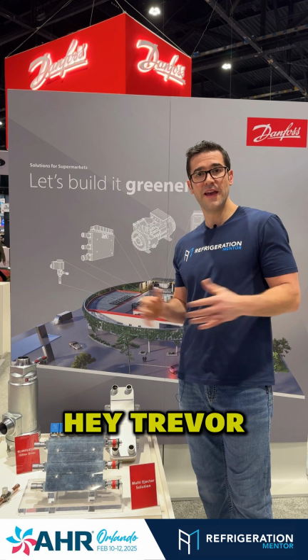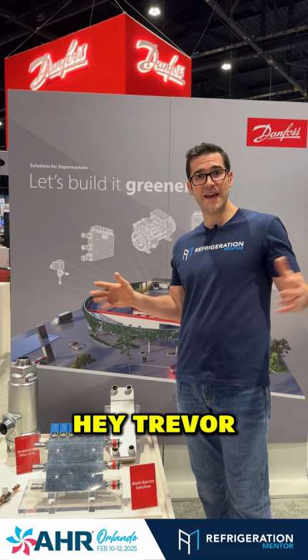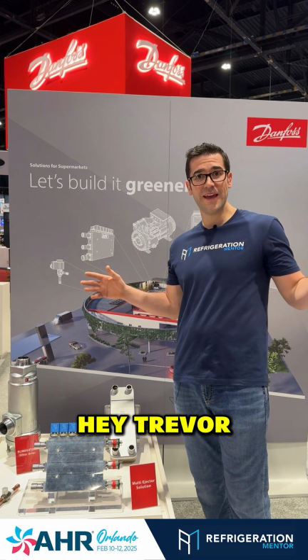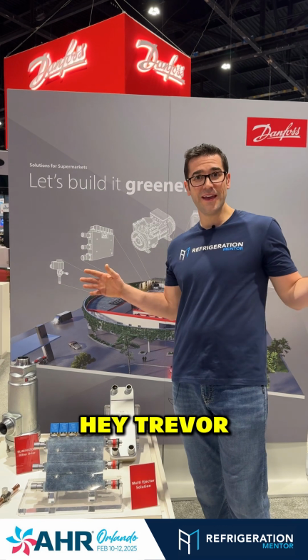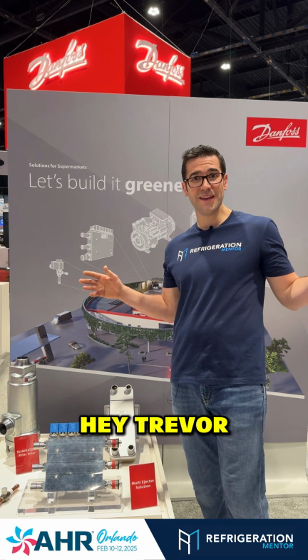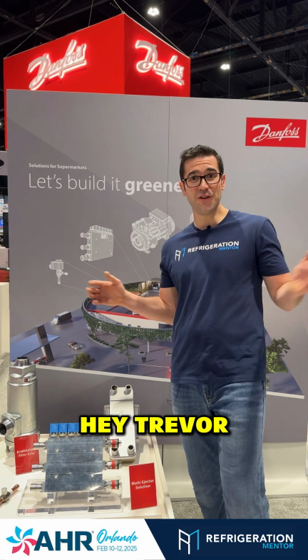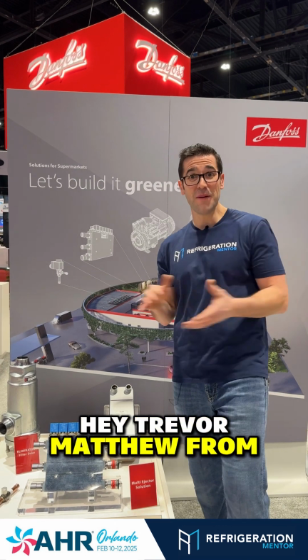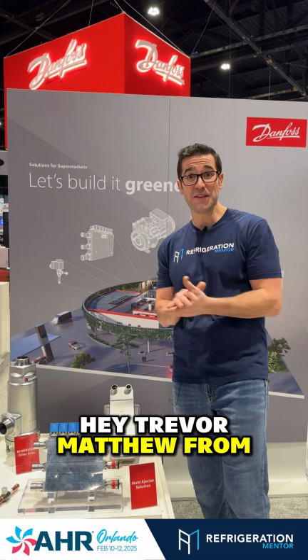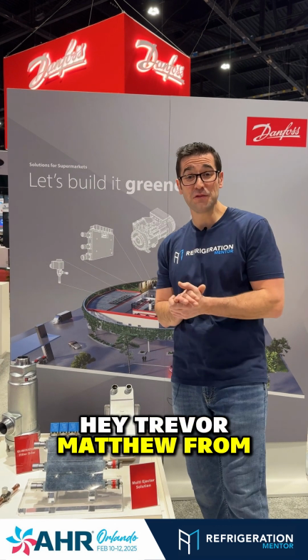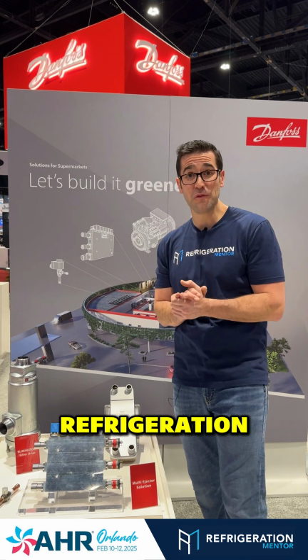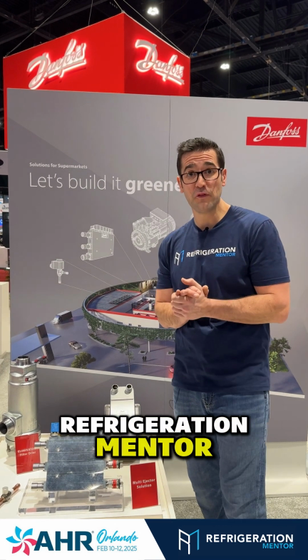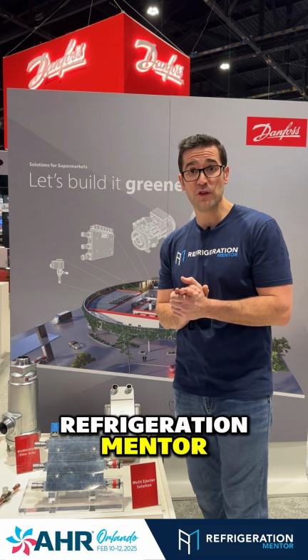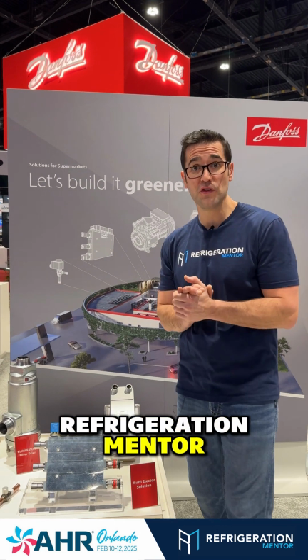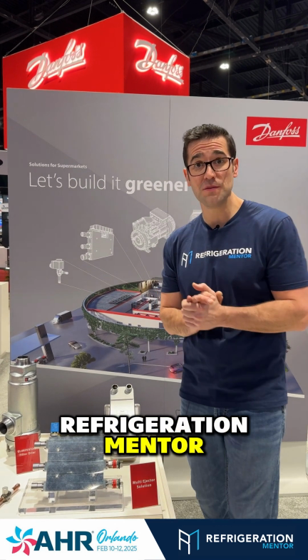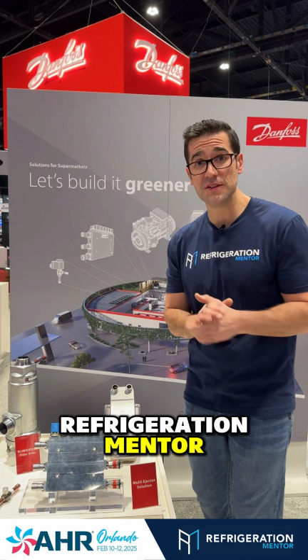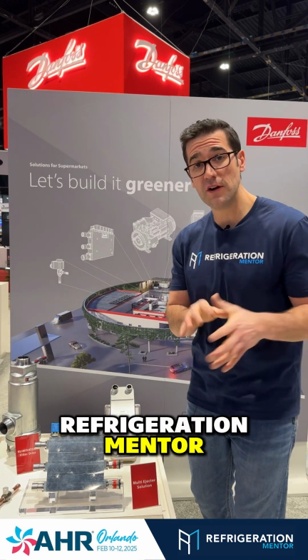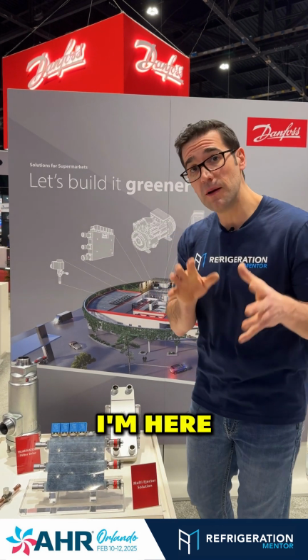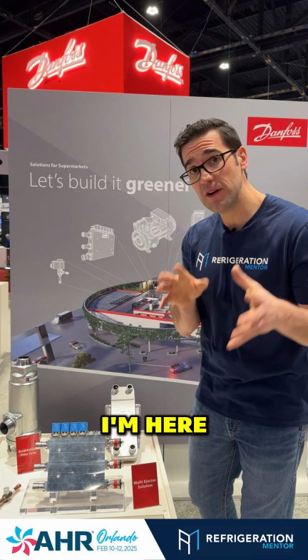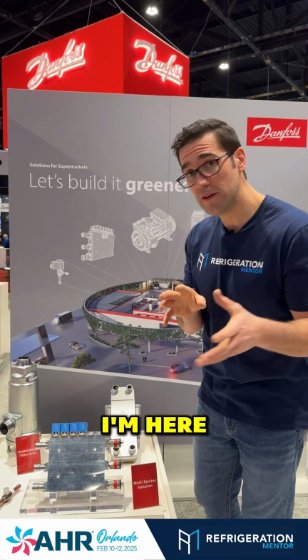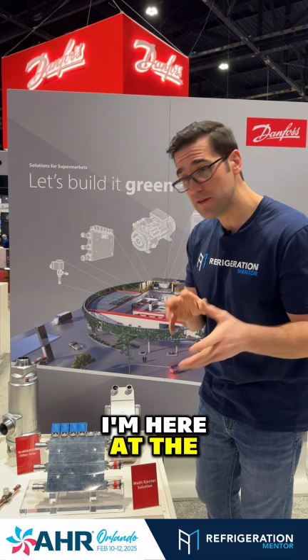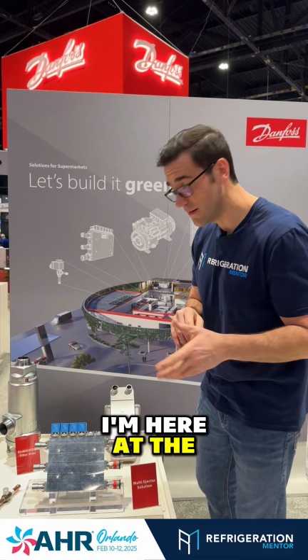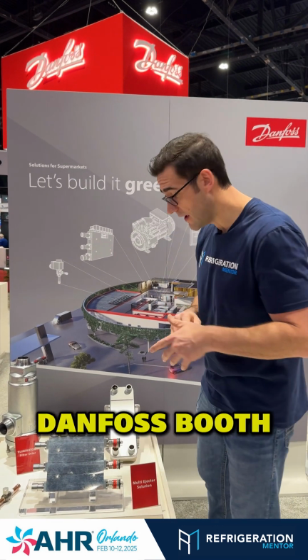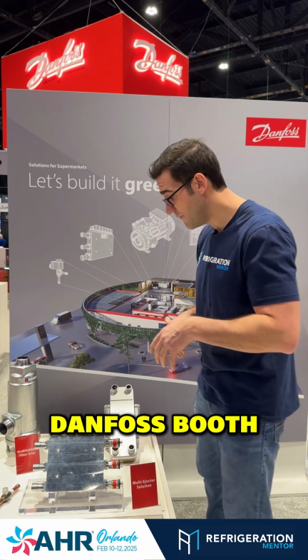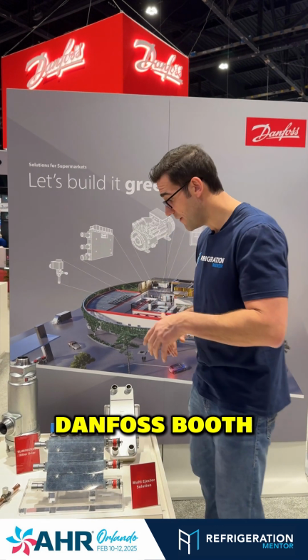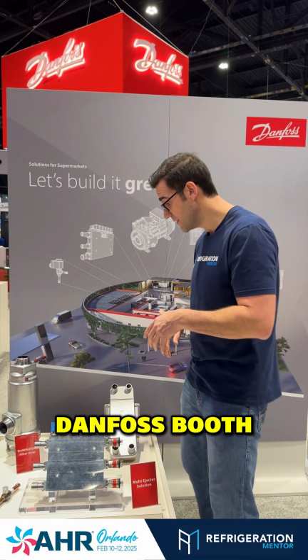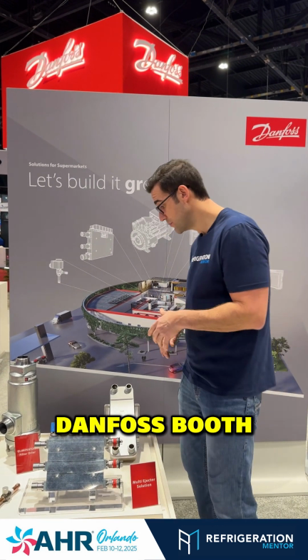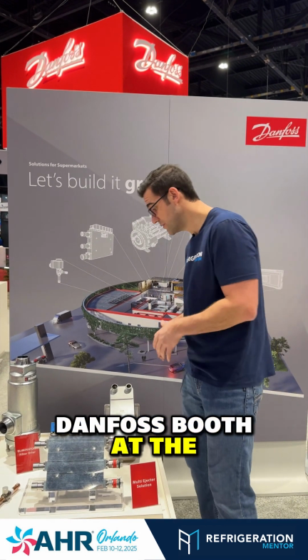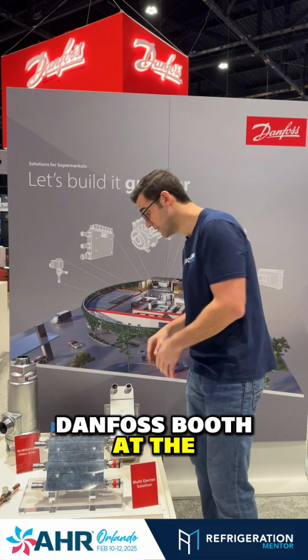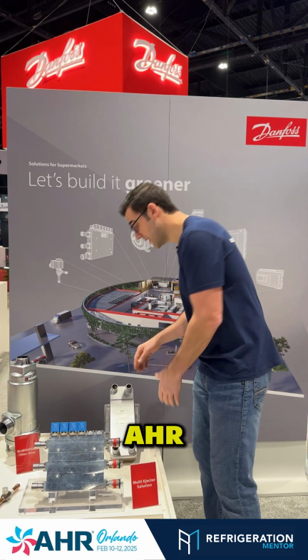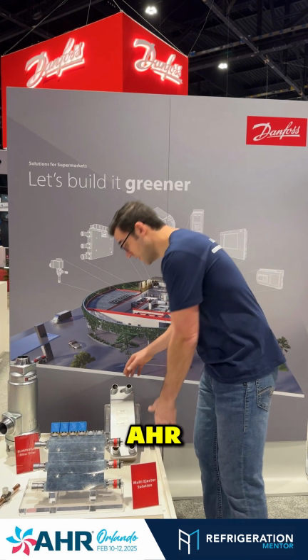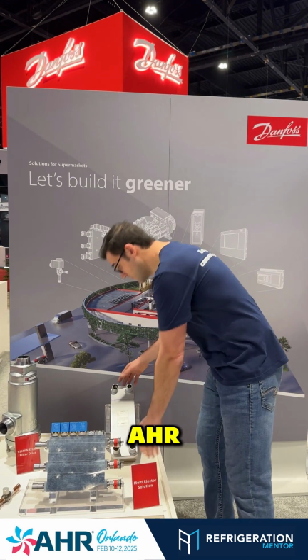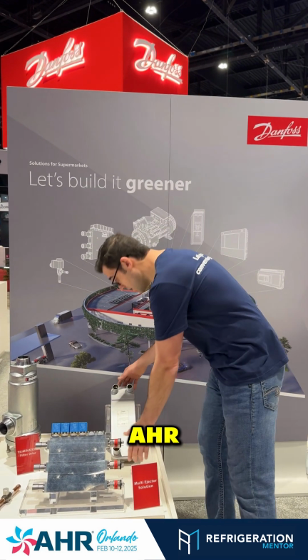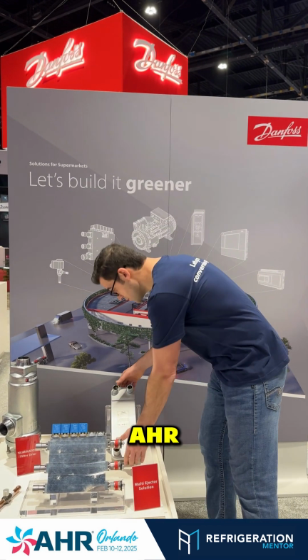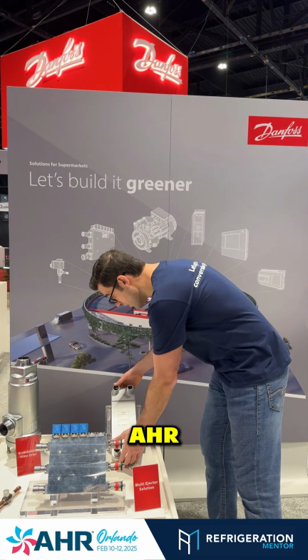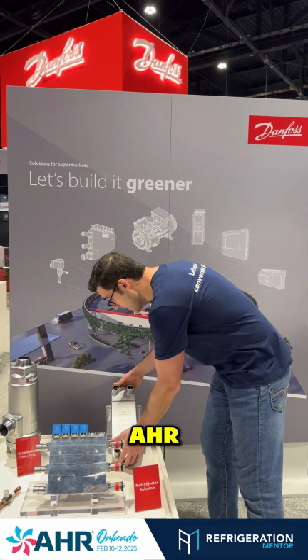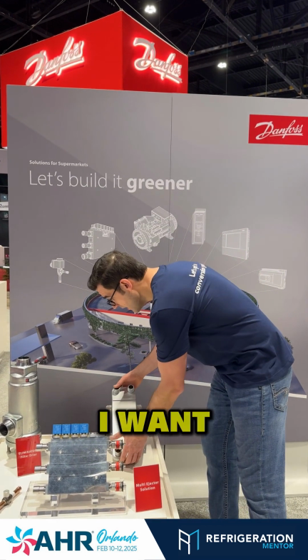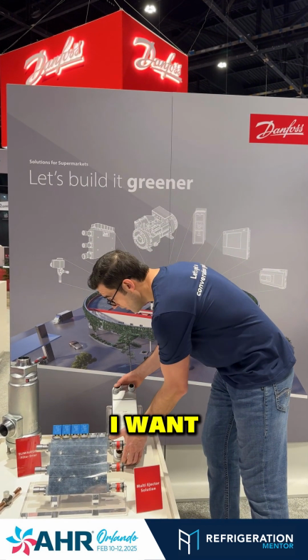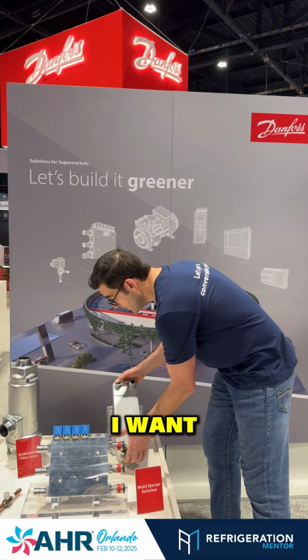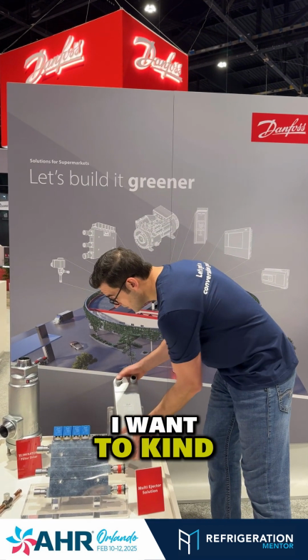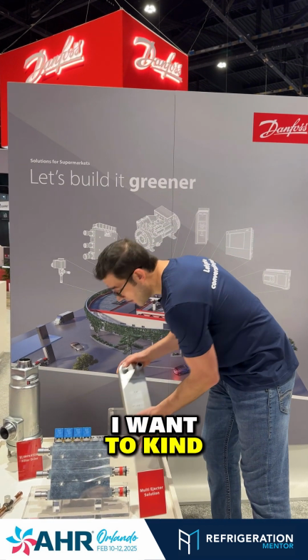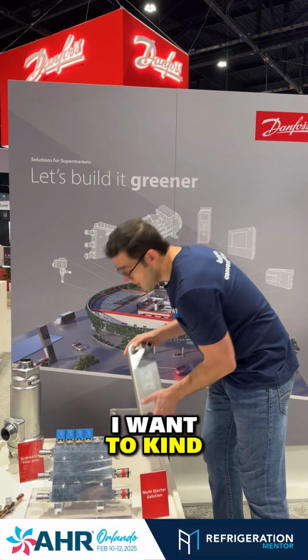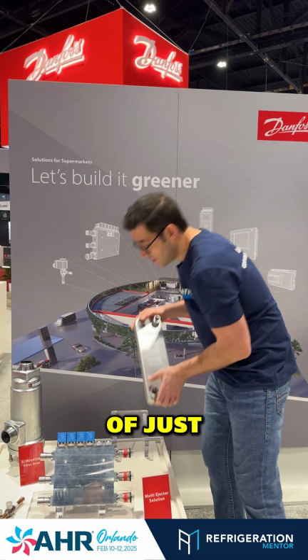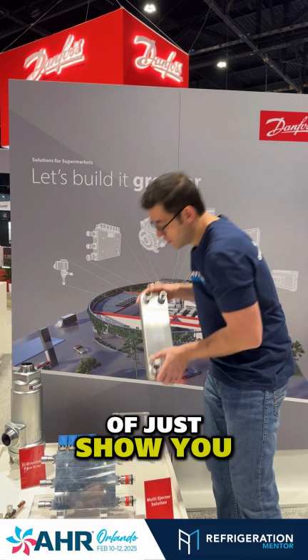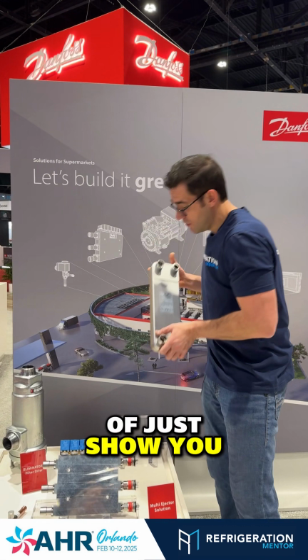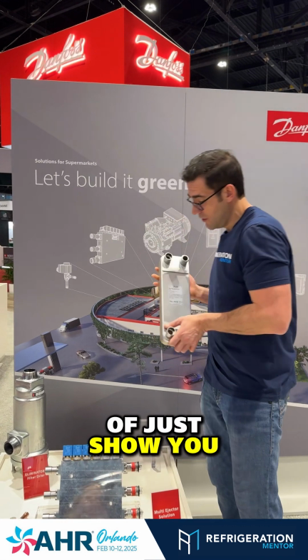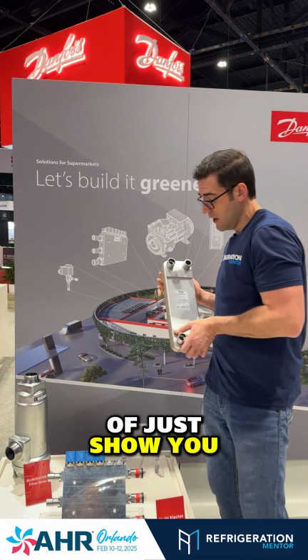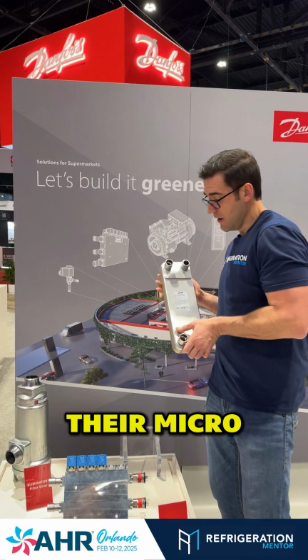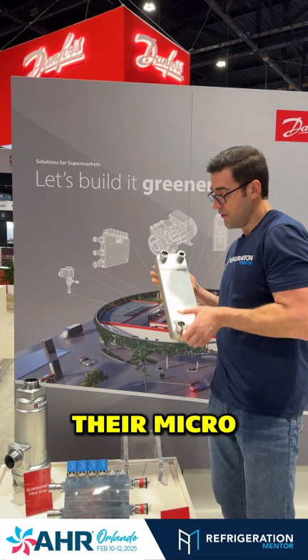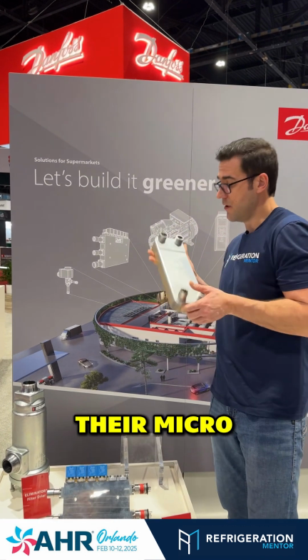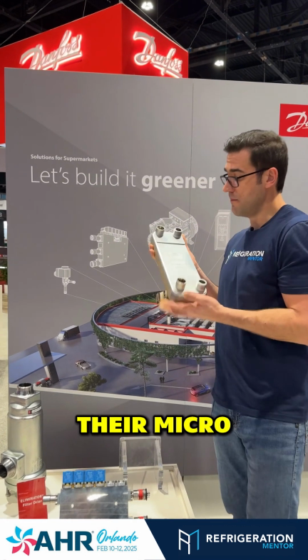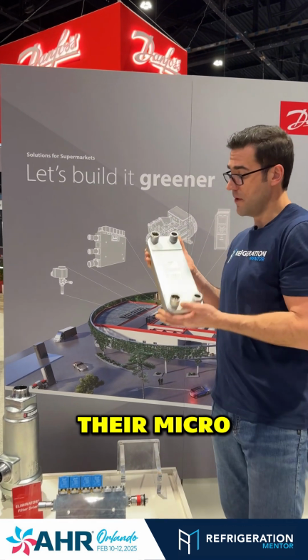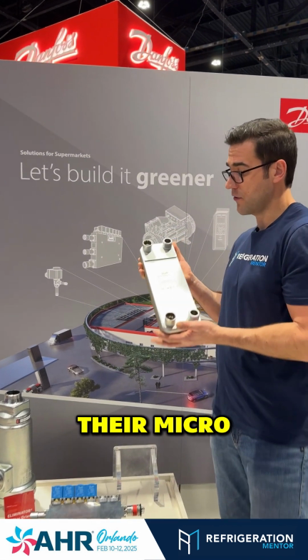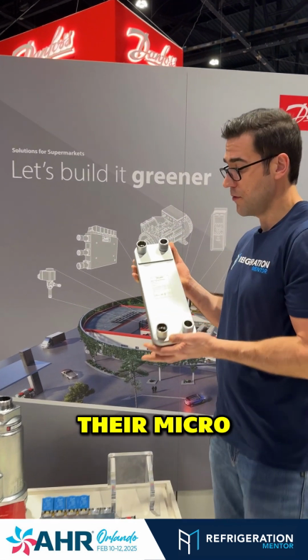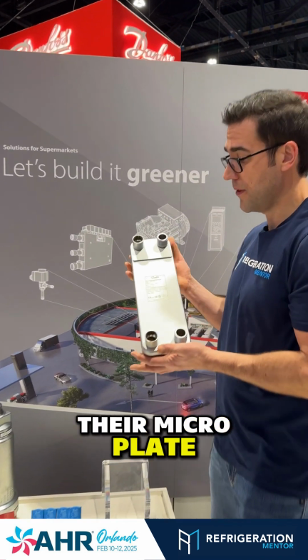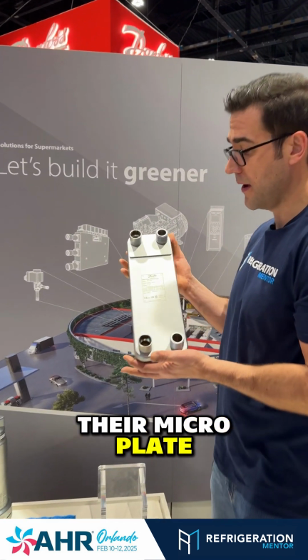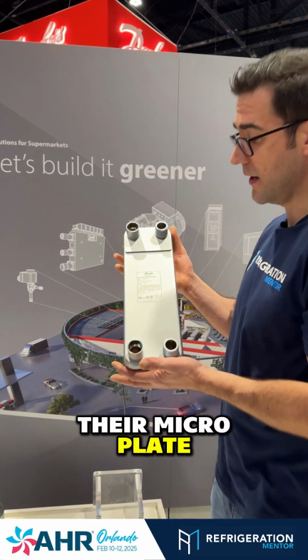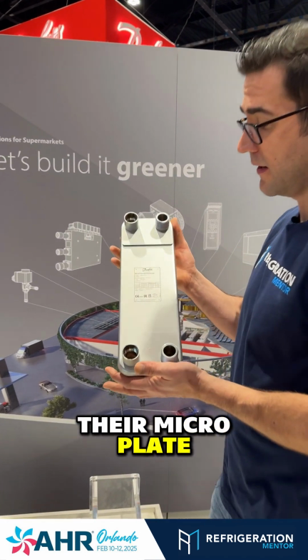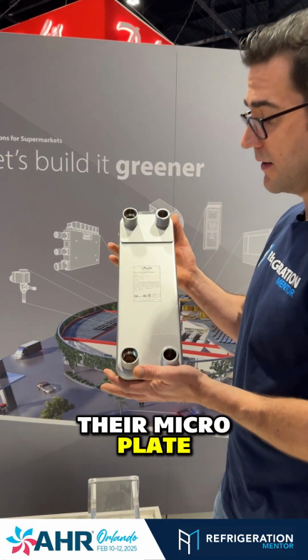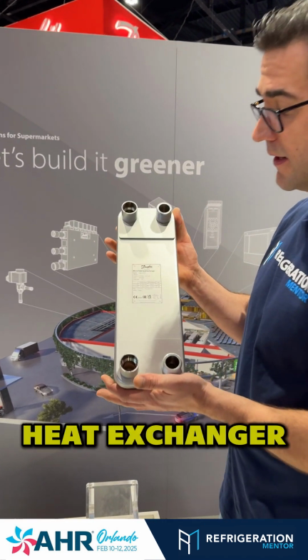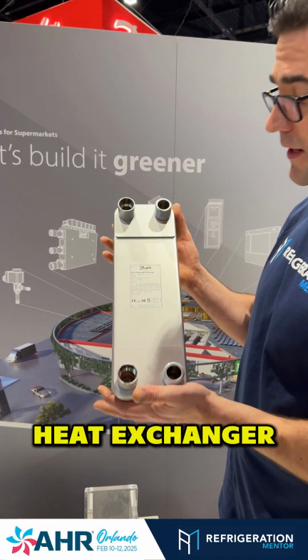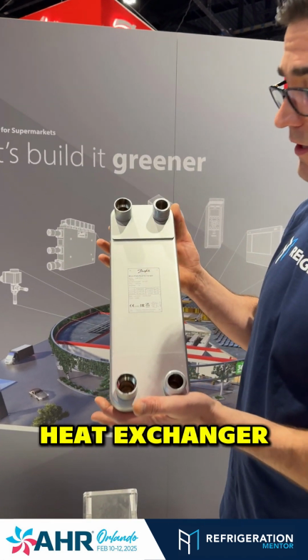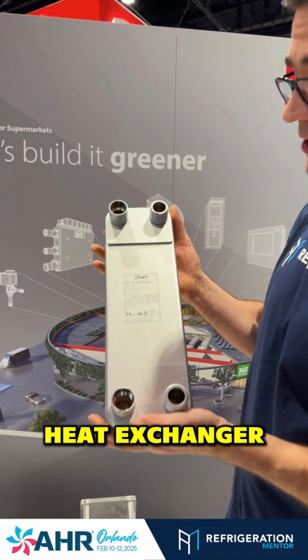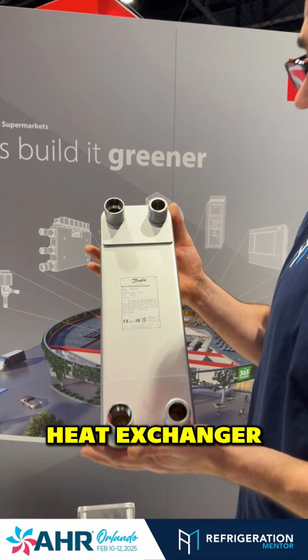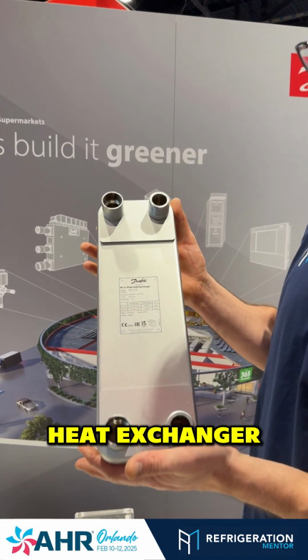Hey, it's R. Matthew from Refrigeration Mentor. I'm here at the Danfoss booth at the AHR show. I wanted to just show you their micro plate heat exchanger.